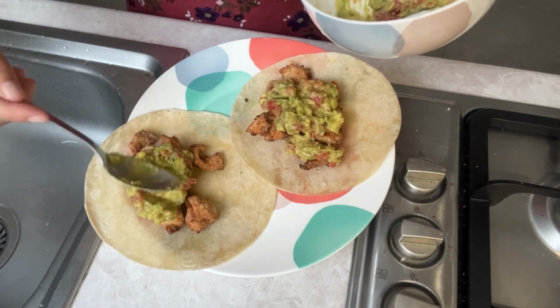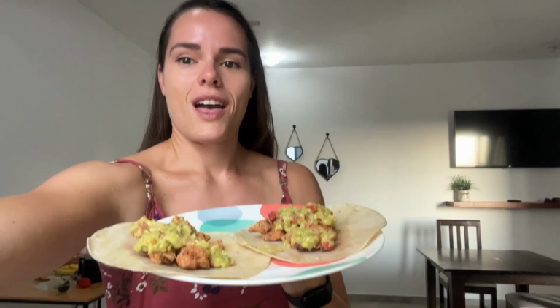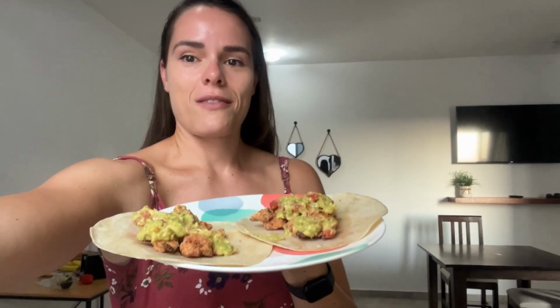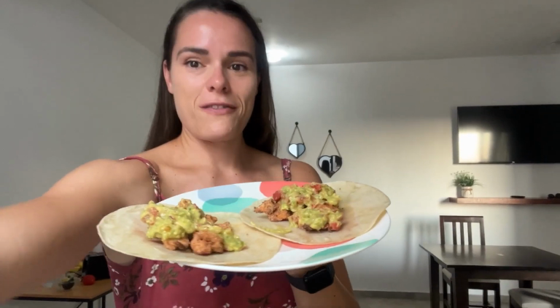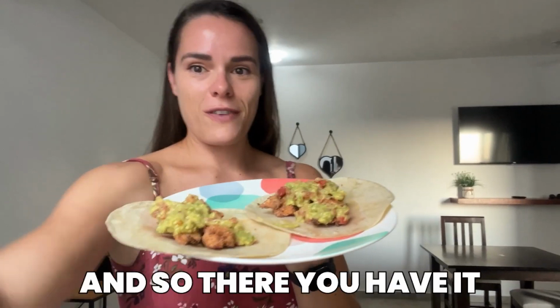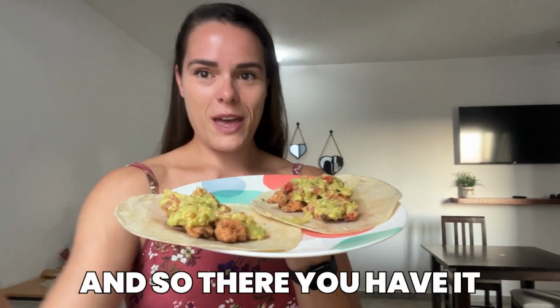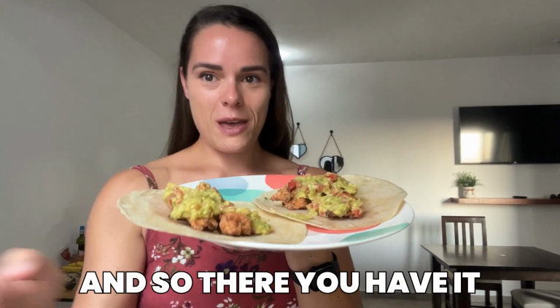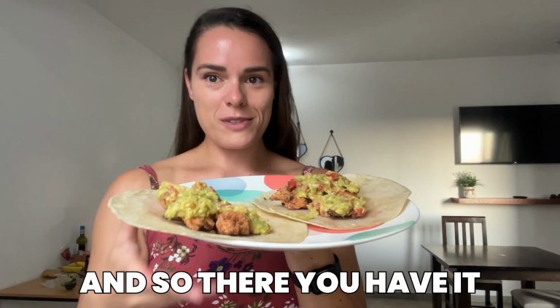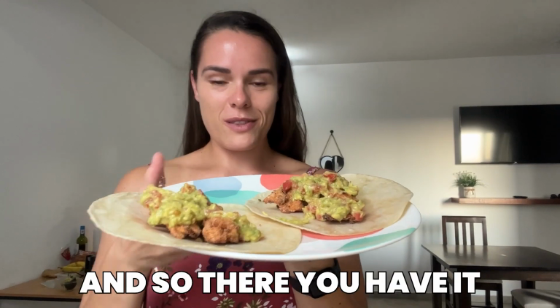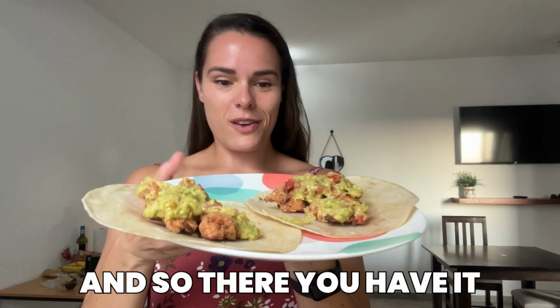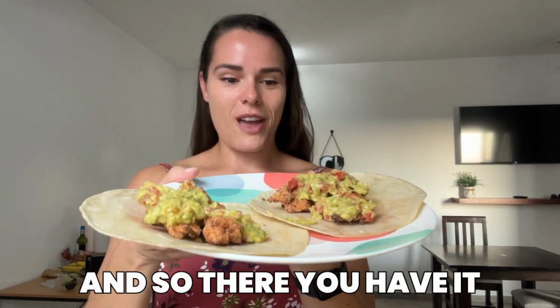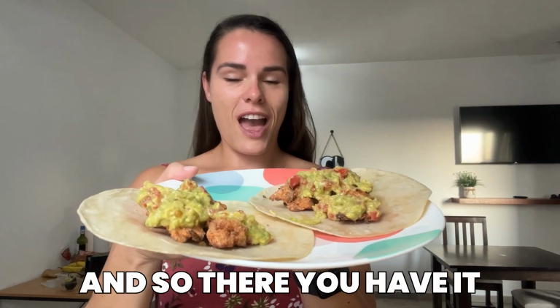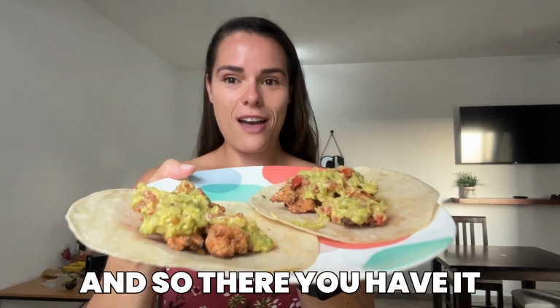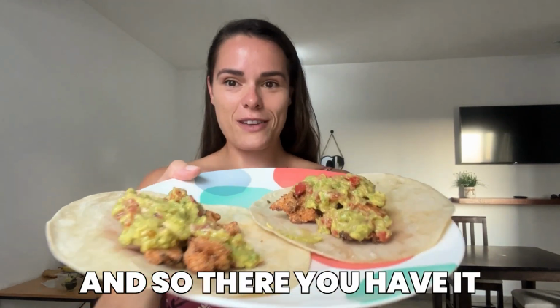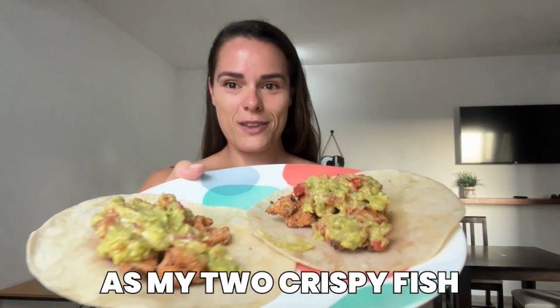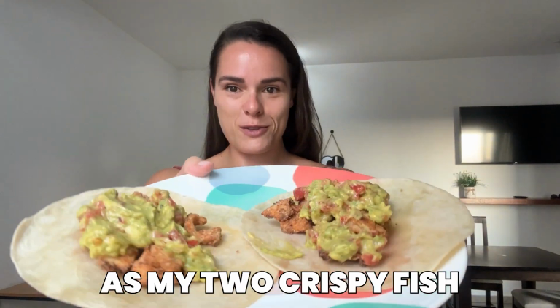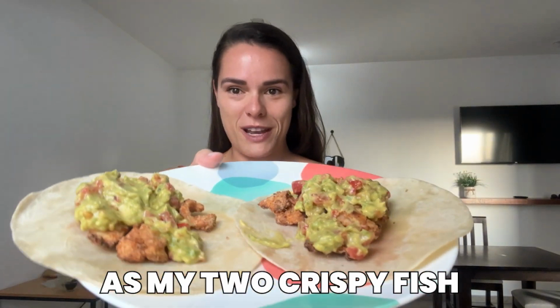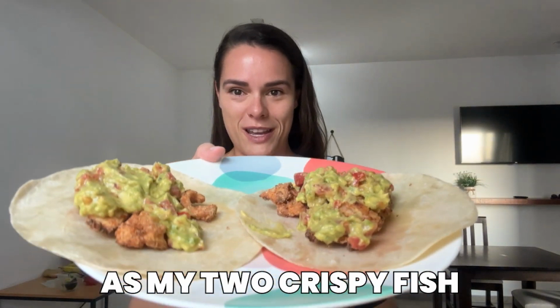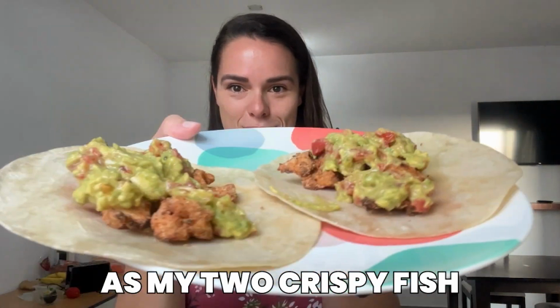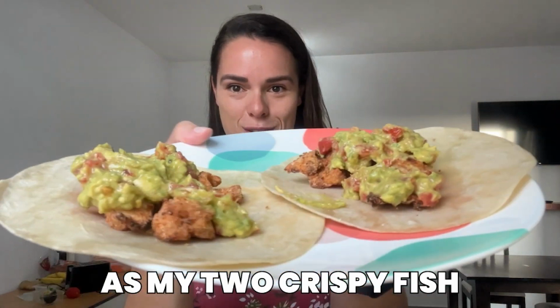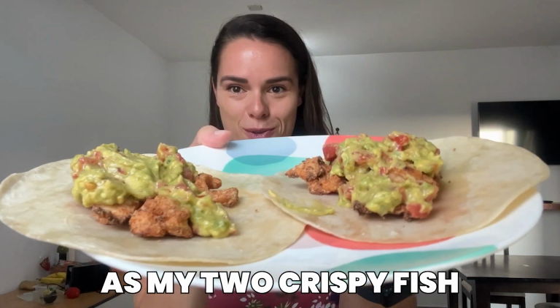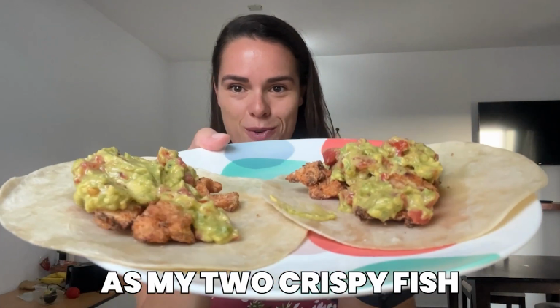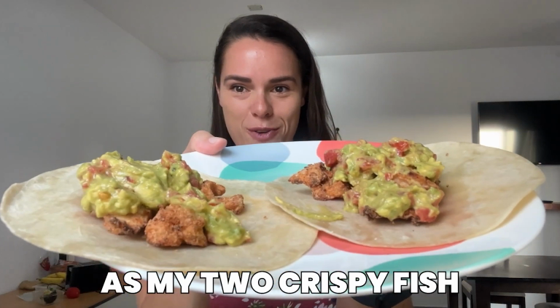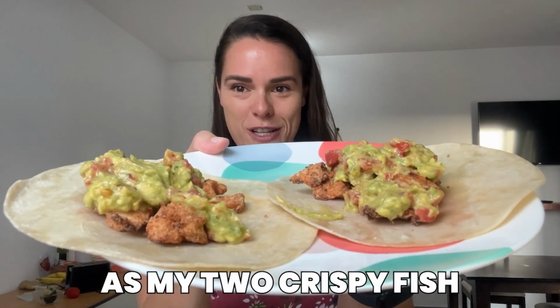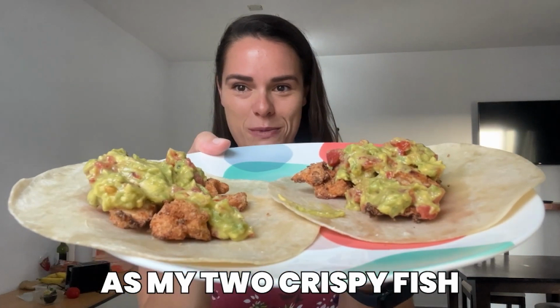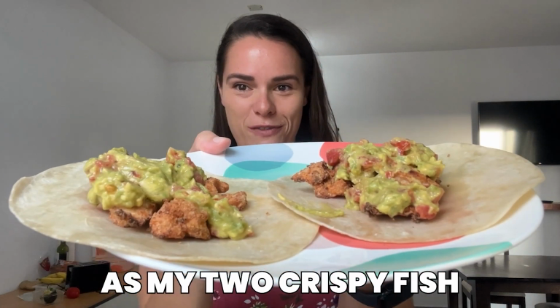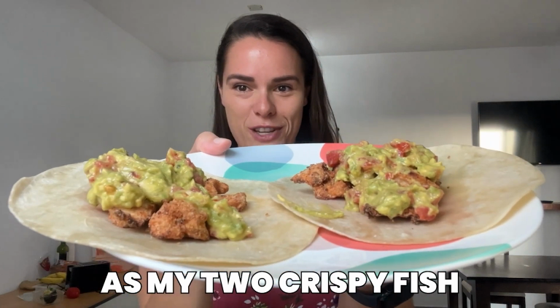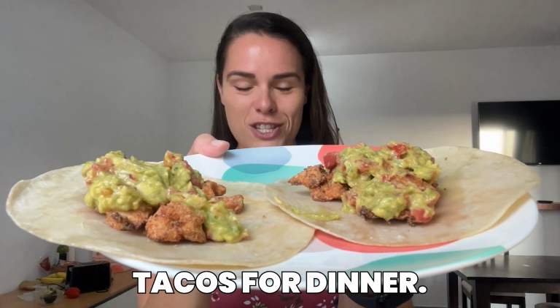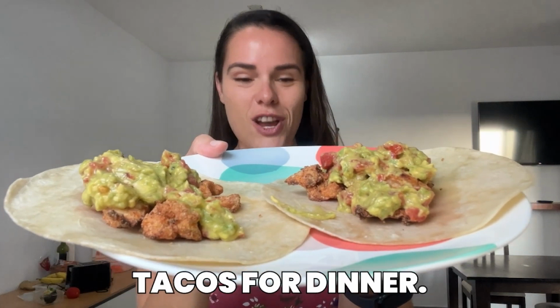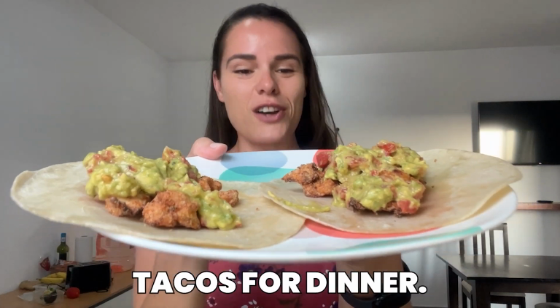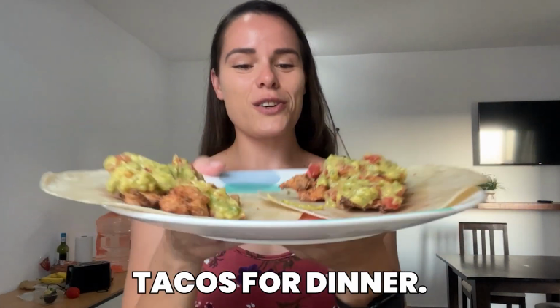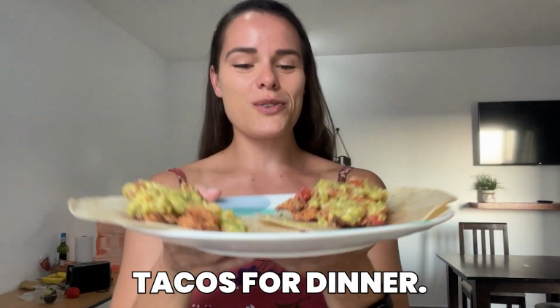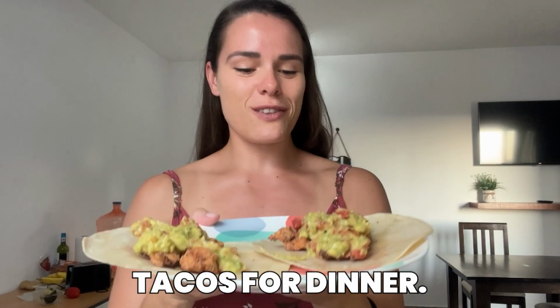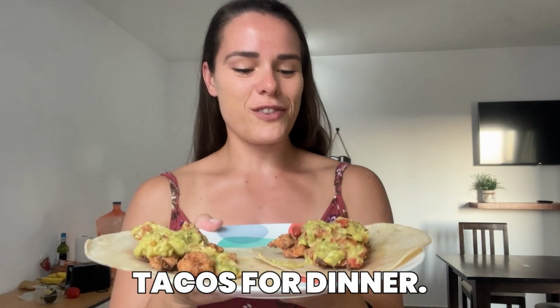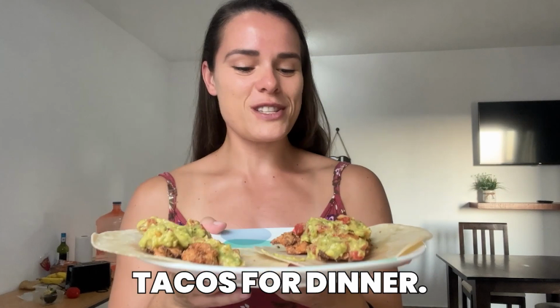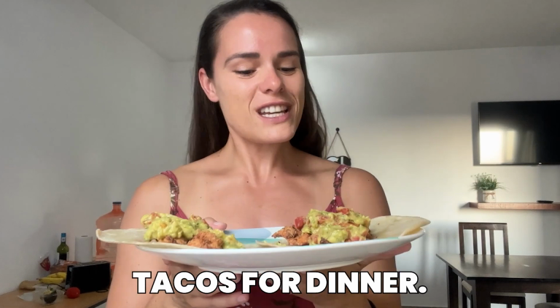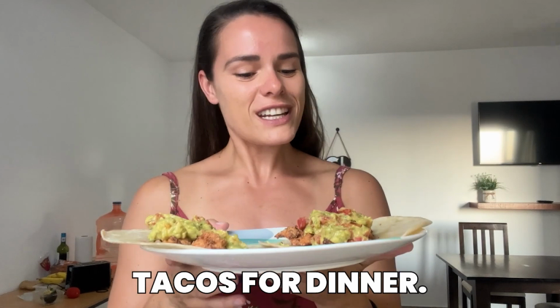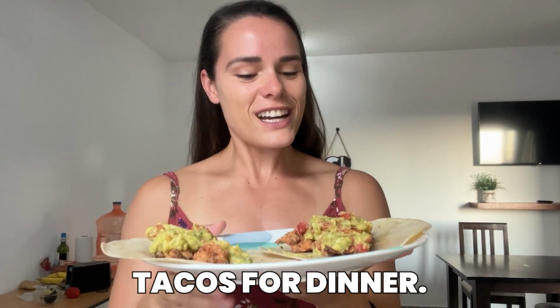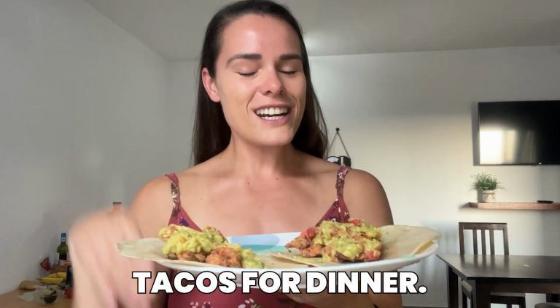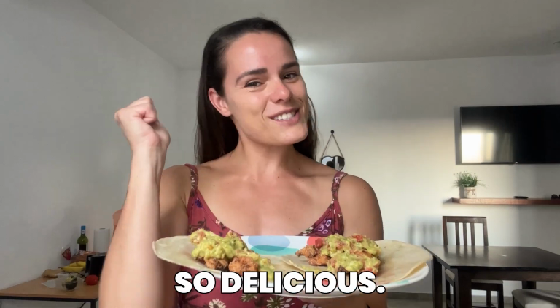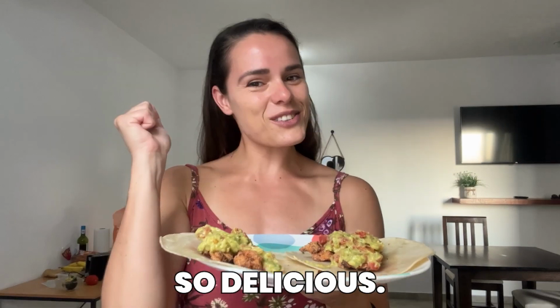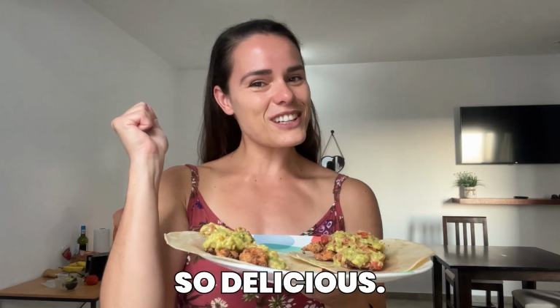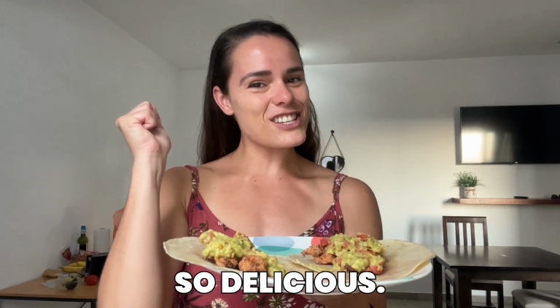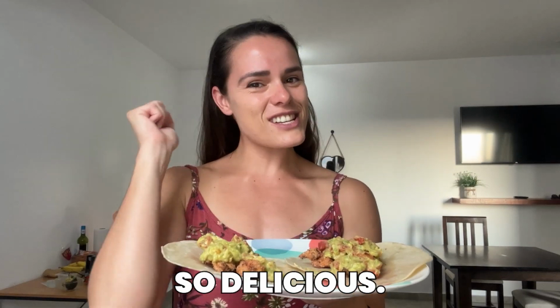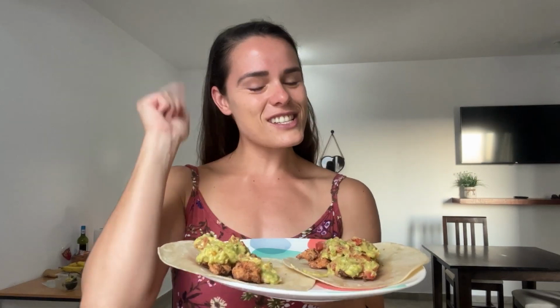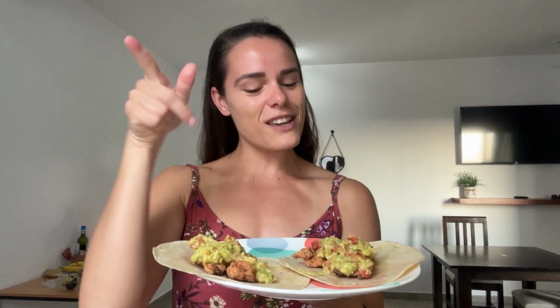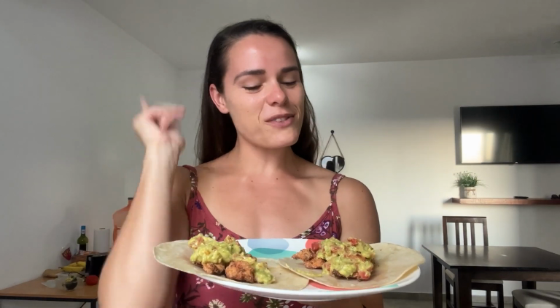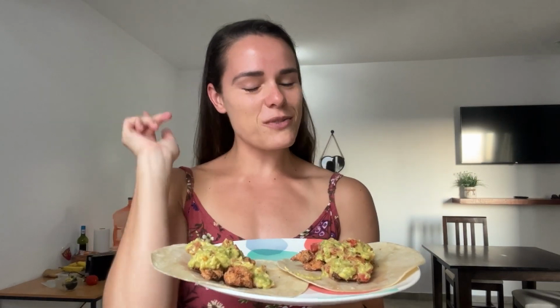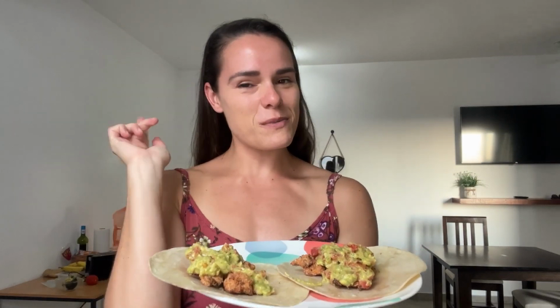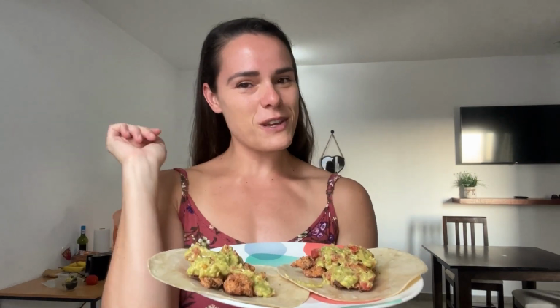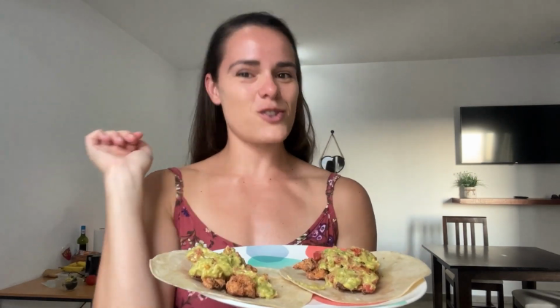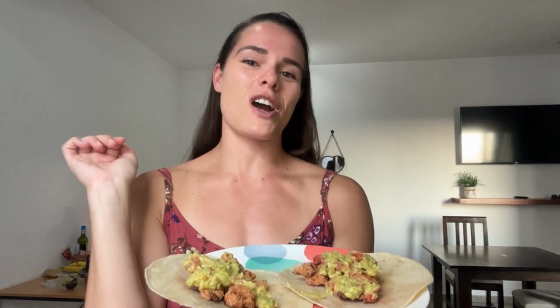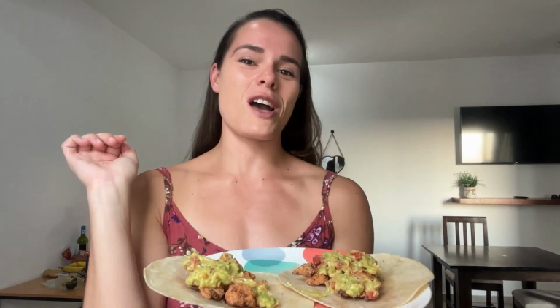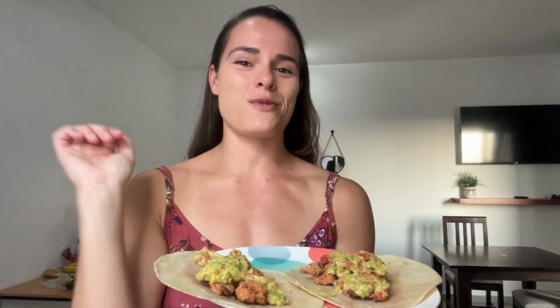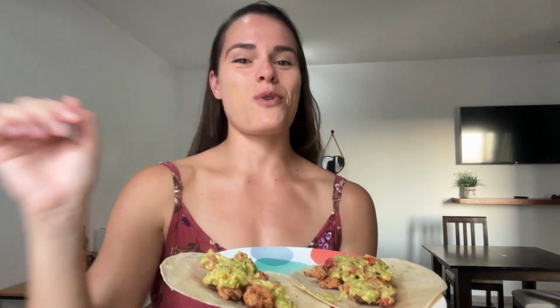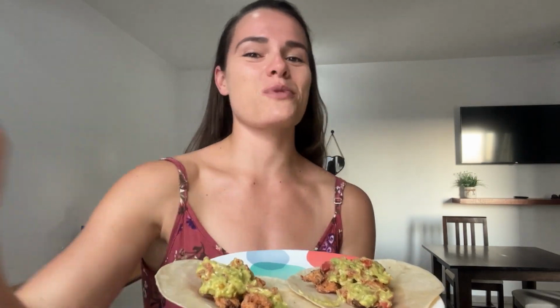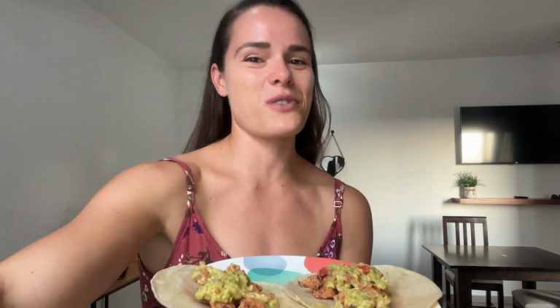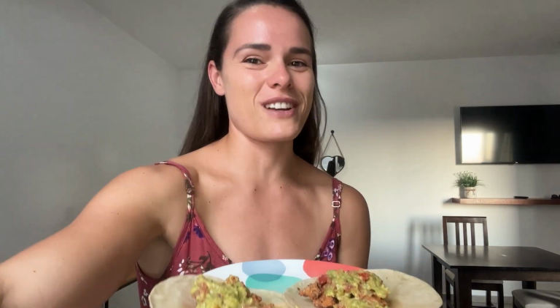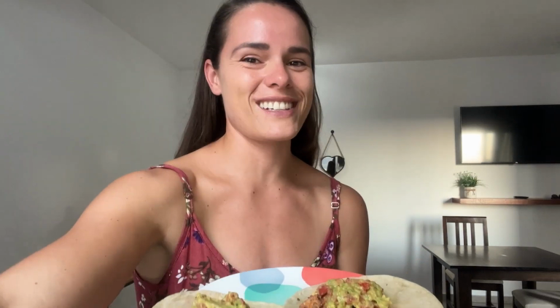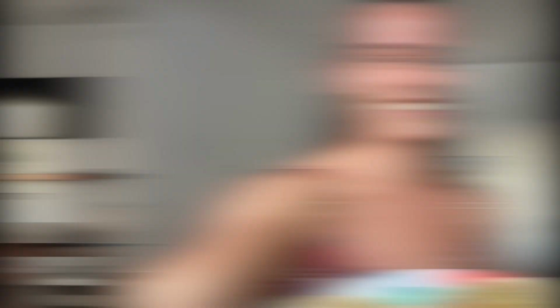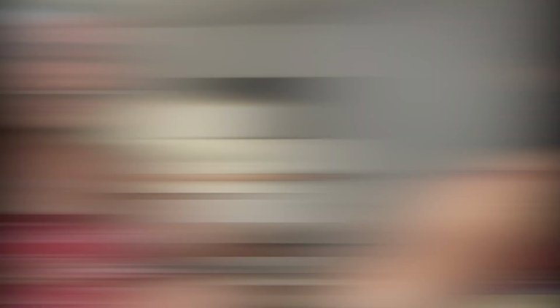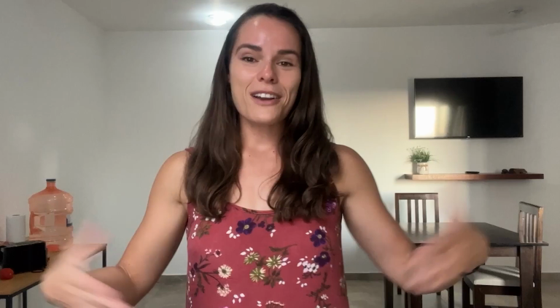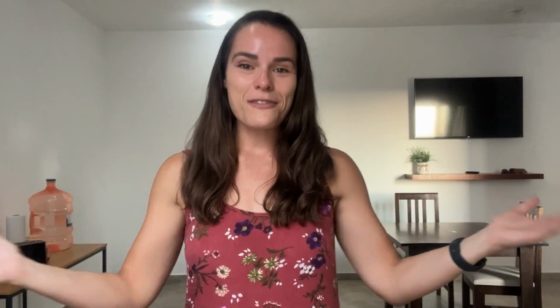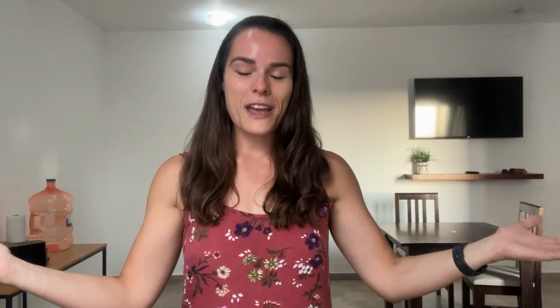Alright fam, so there you have it - those are my two crispy fish tacos for dinner. So delicious. Give this recipe a try, you won't regret it.